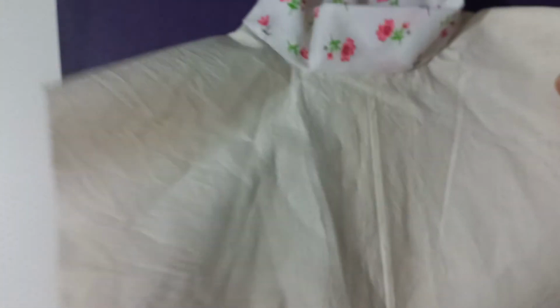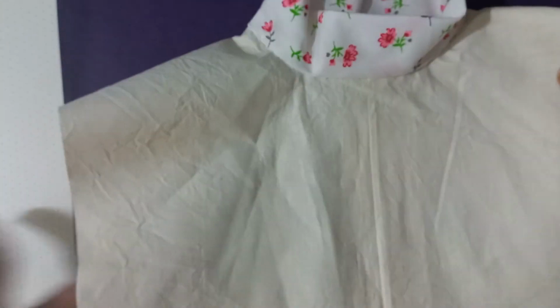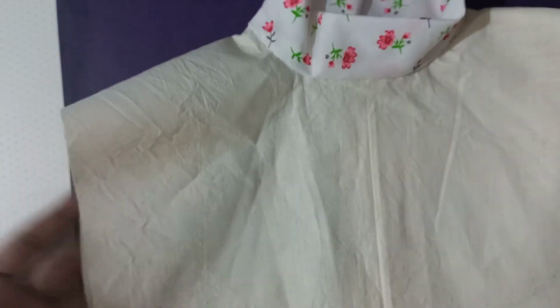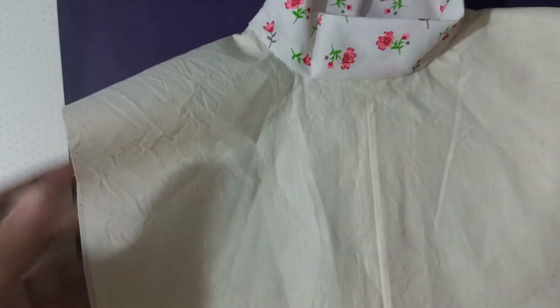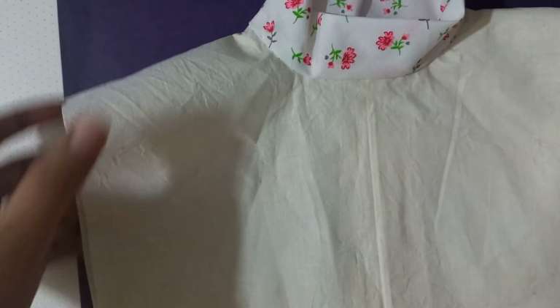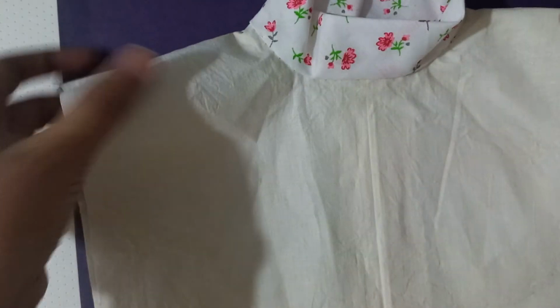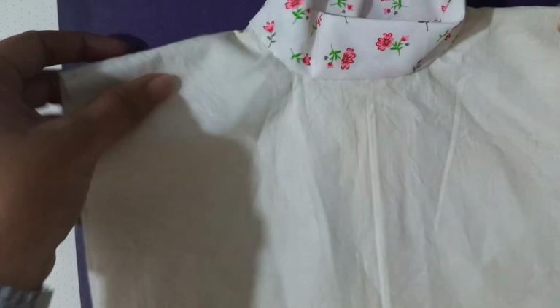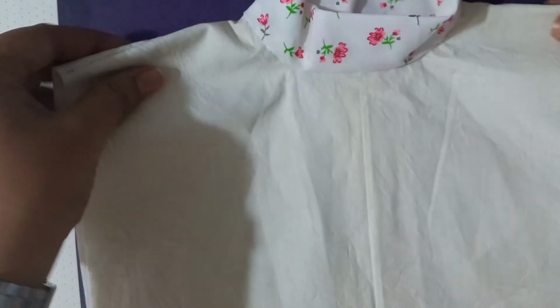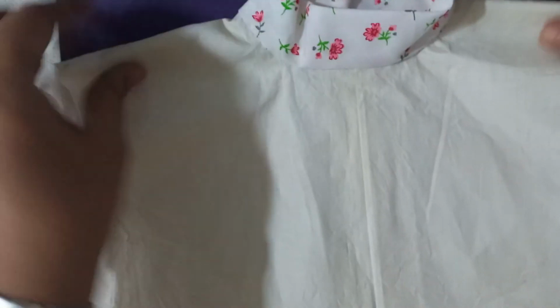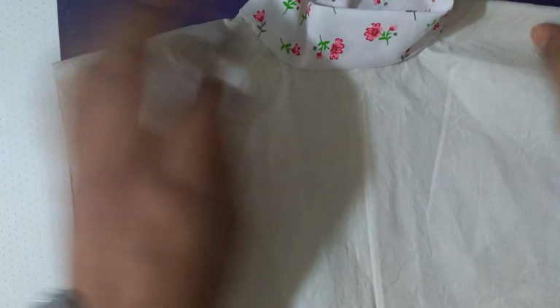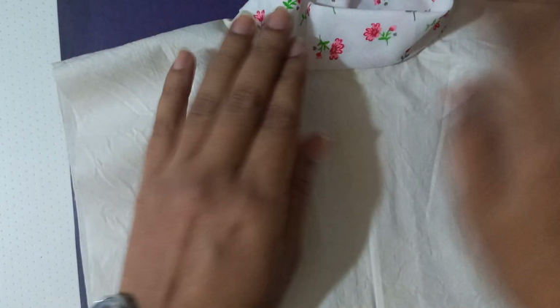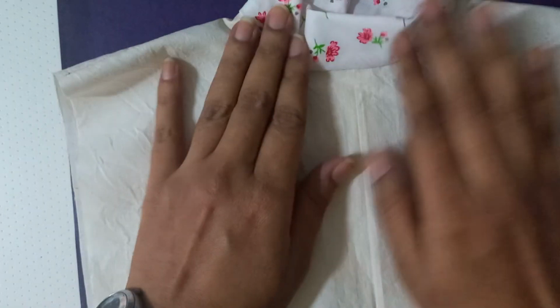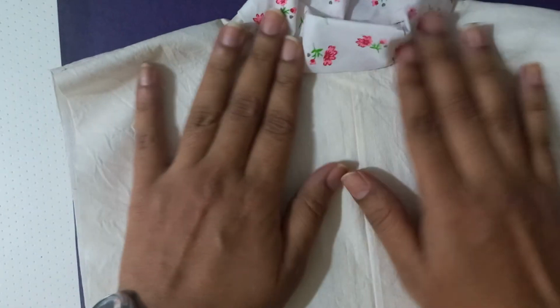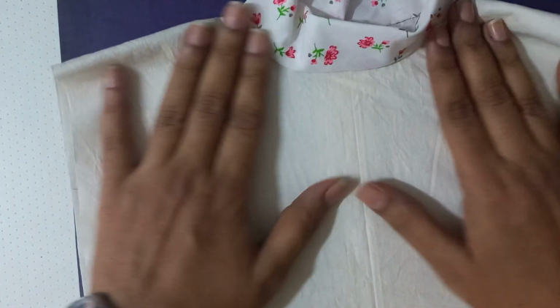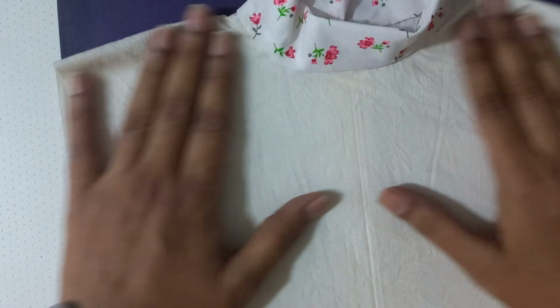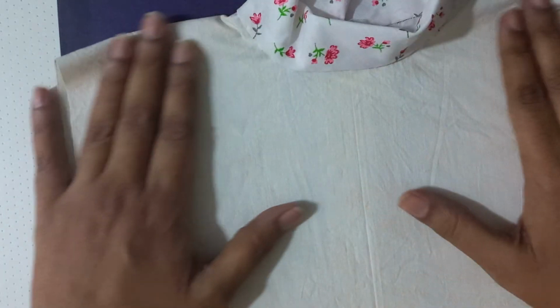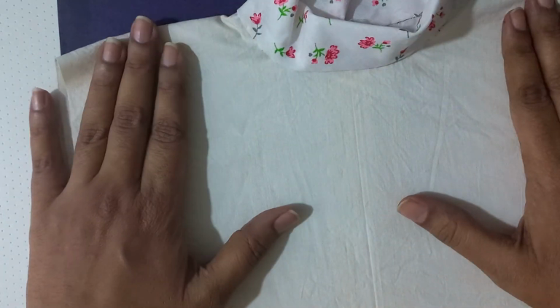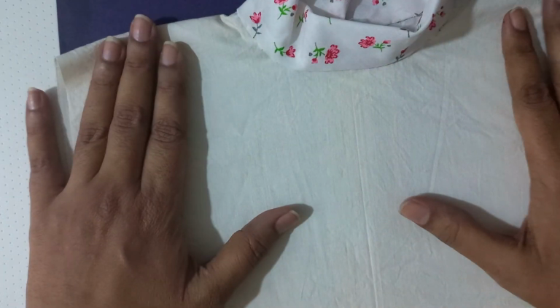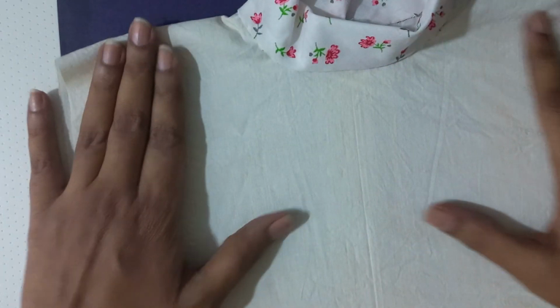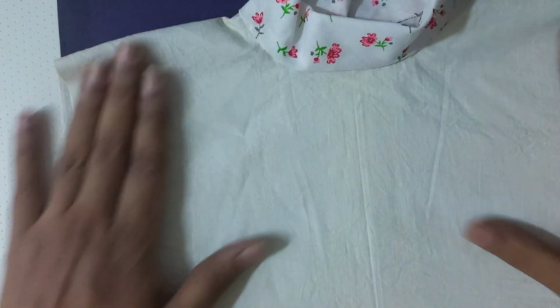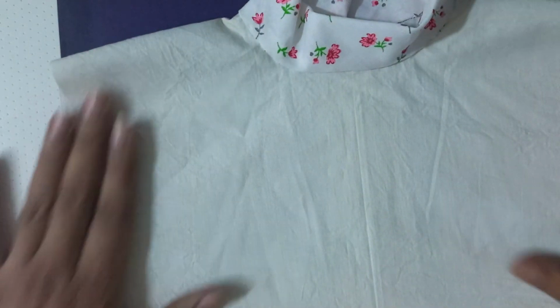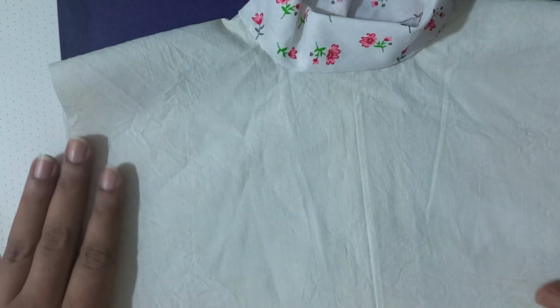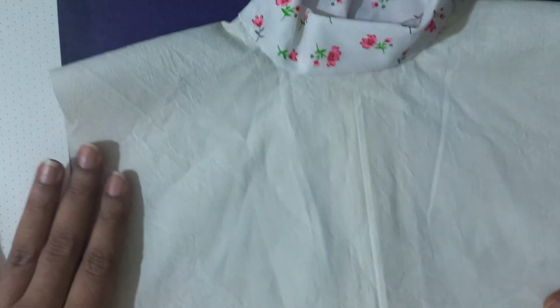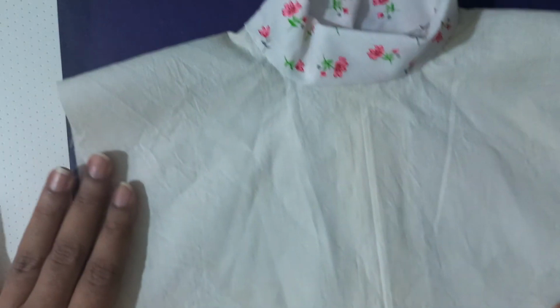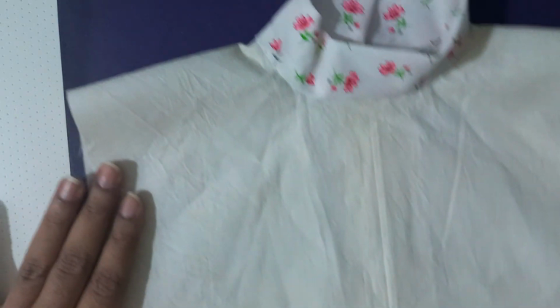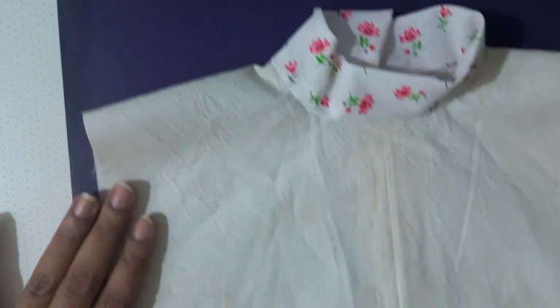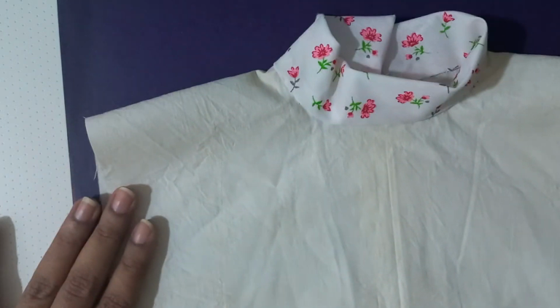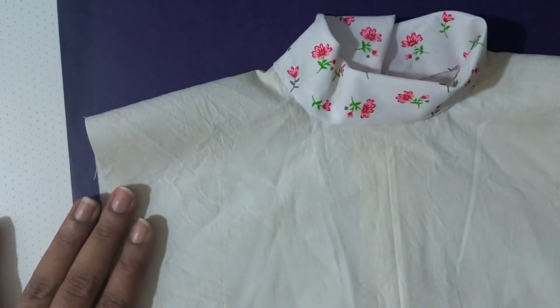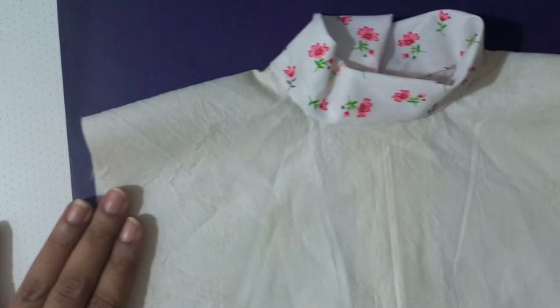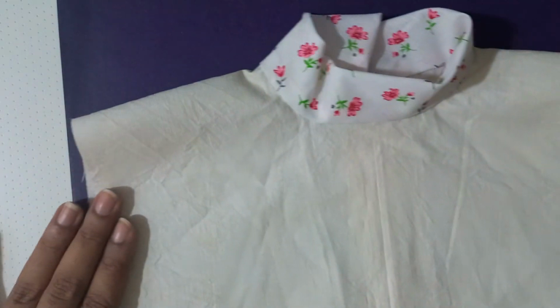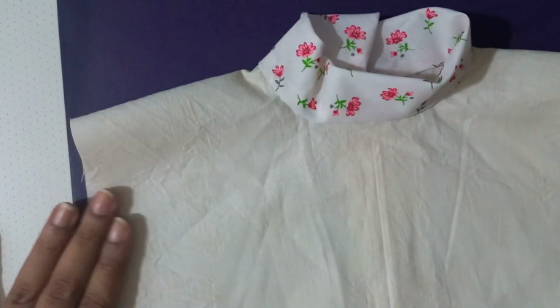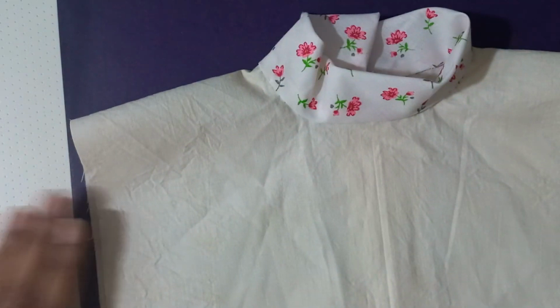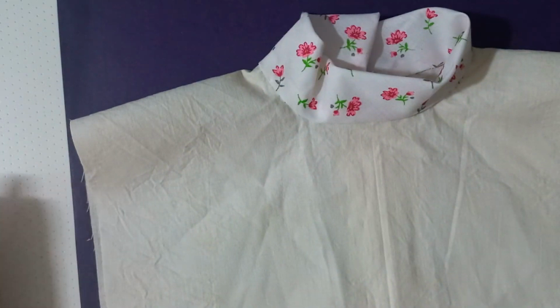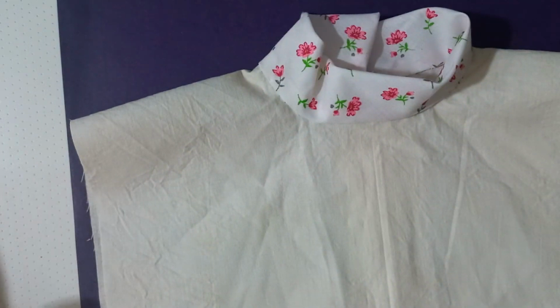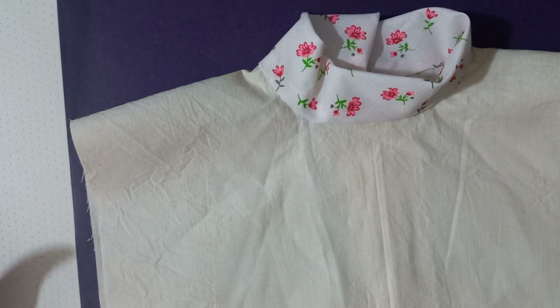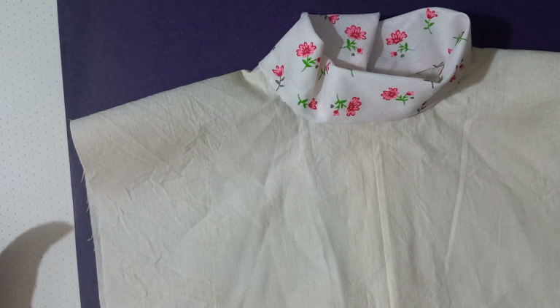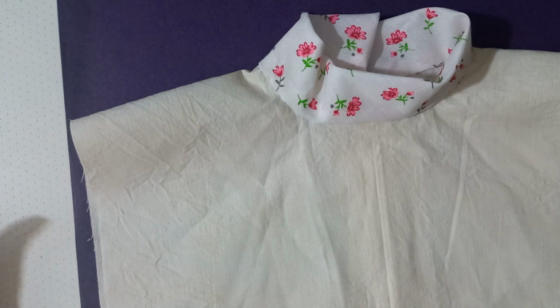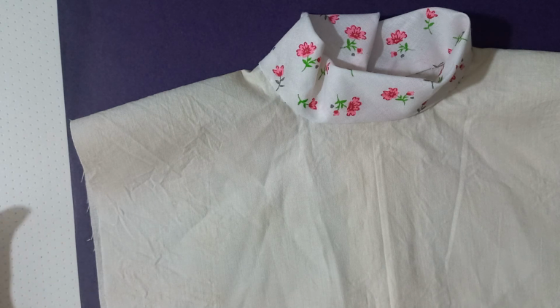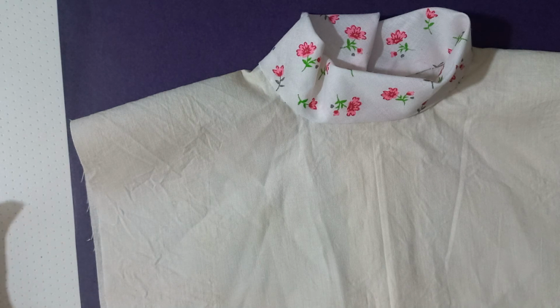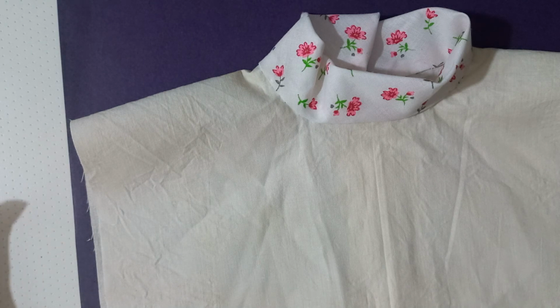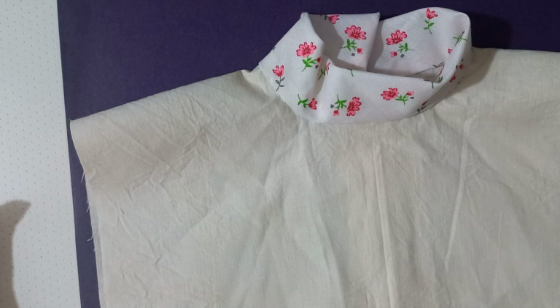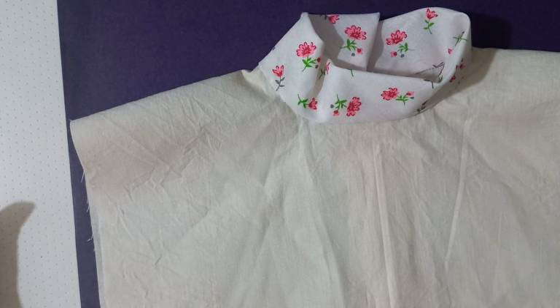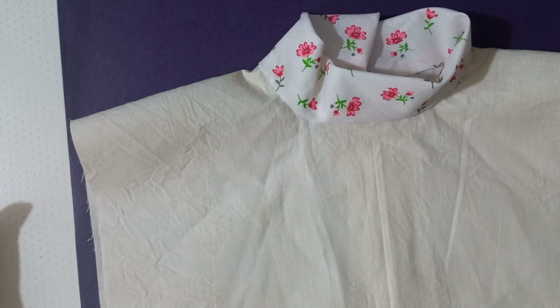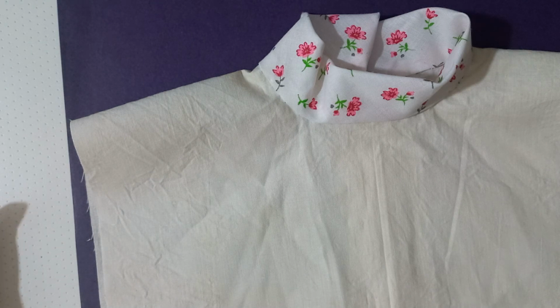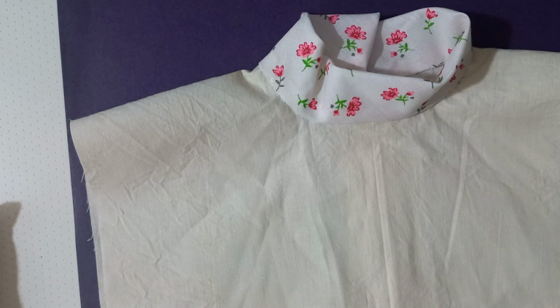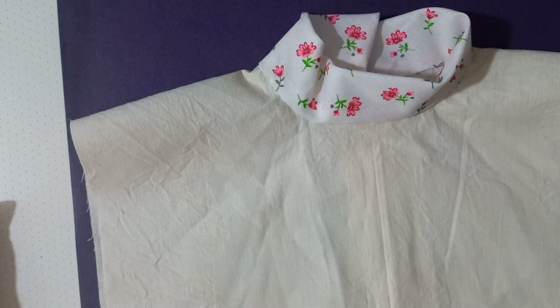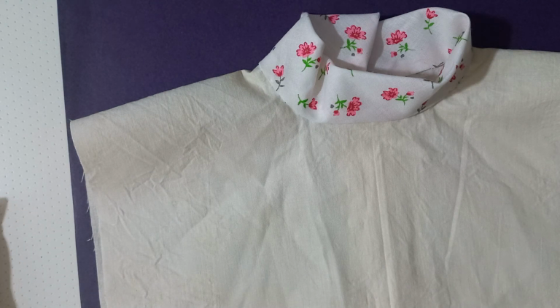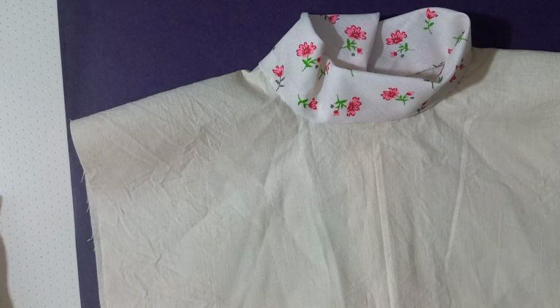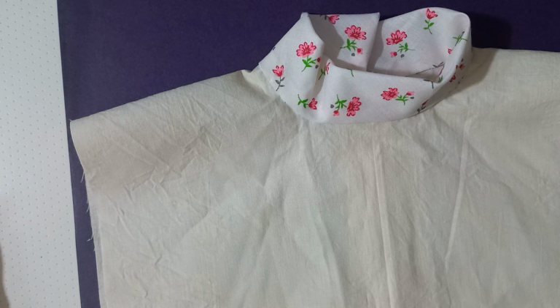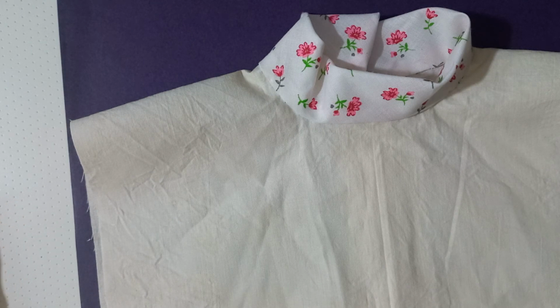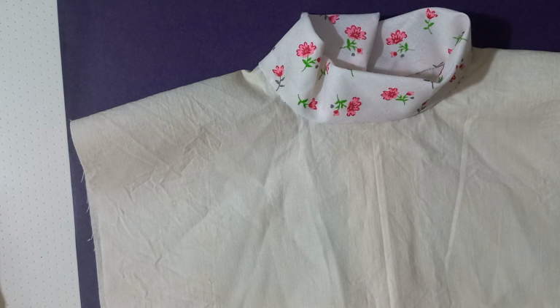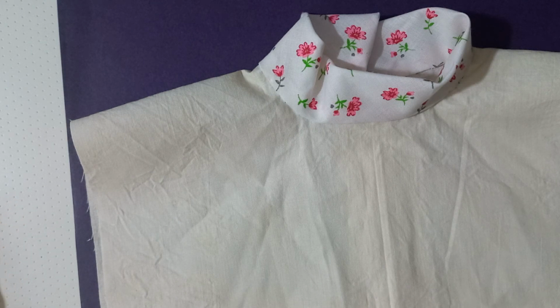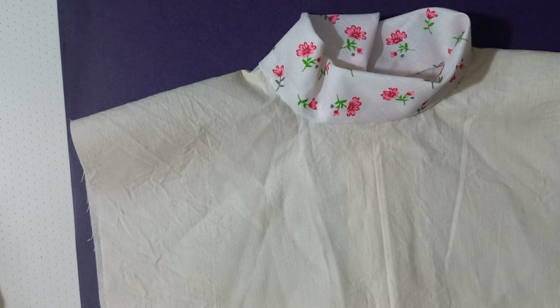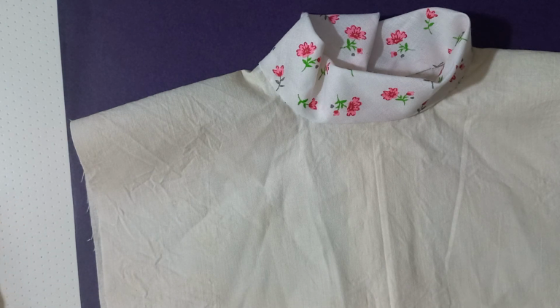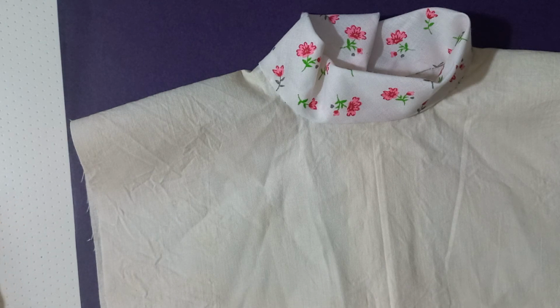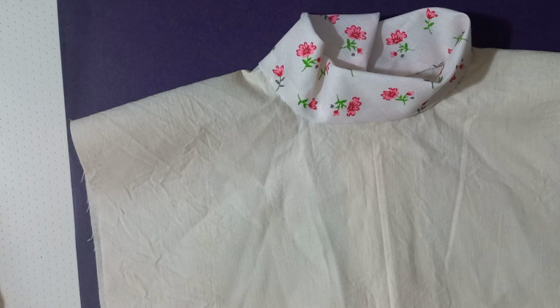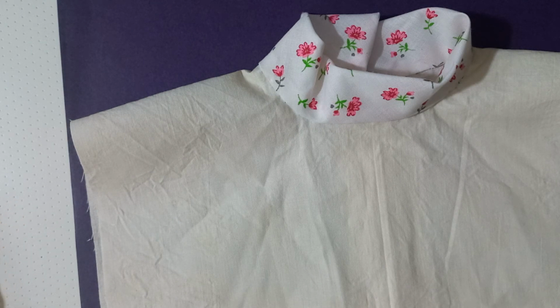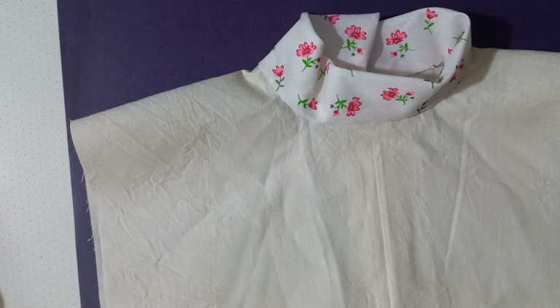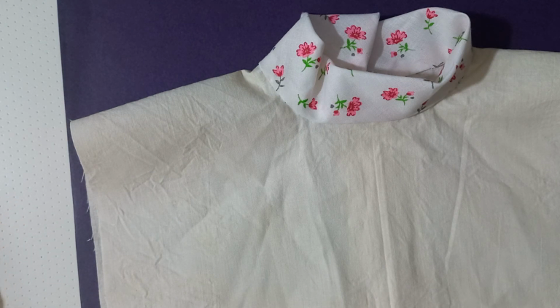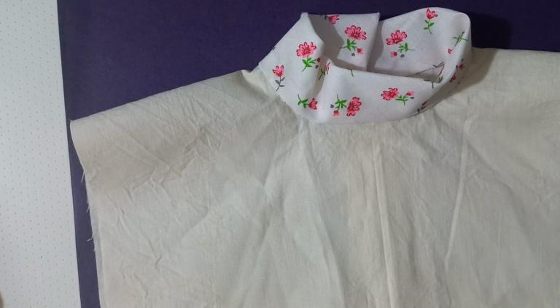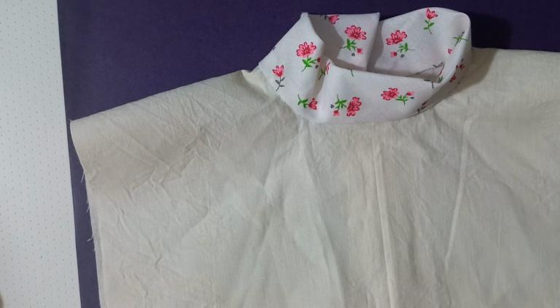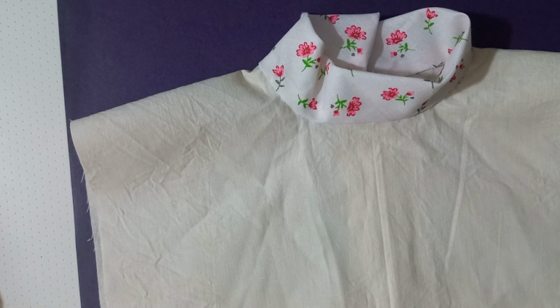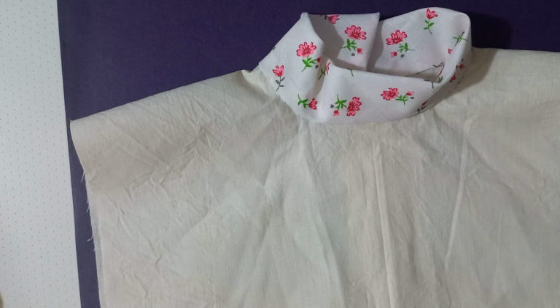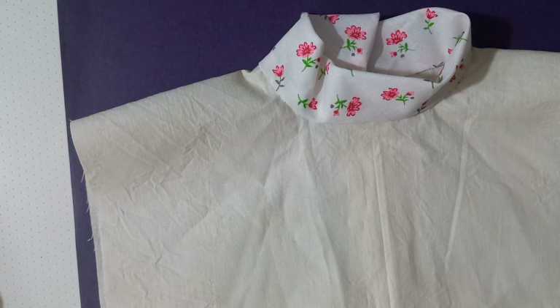And that is all we have for your polo collar fundamental. Thank you so much, have a great day.